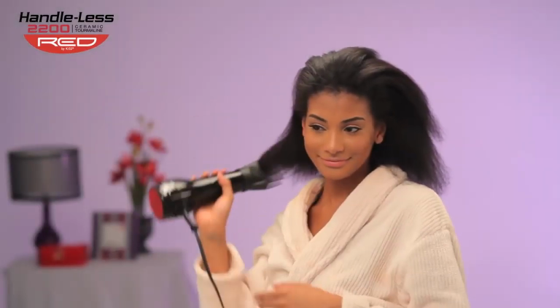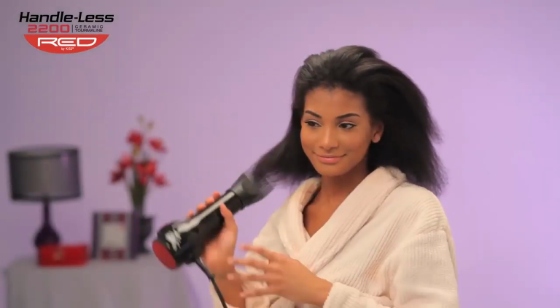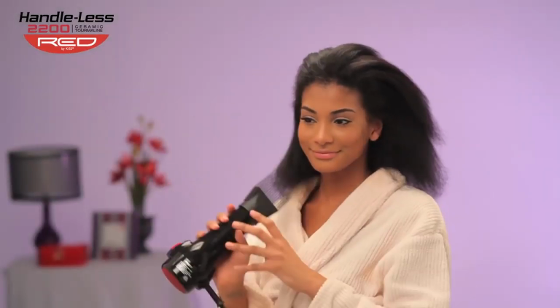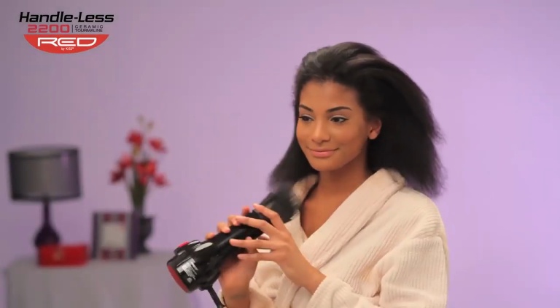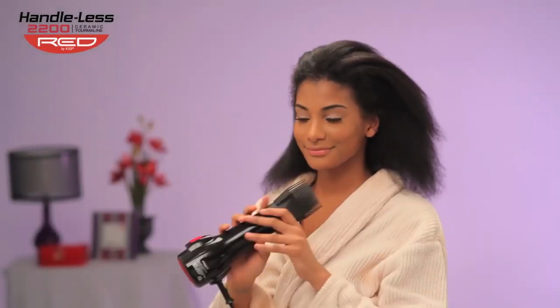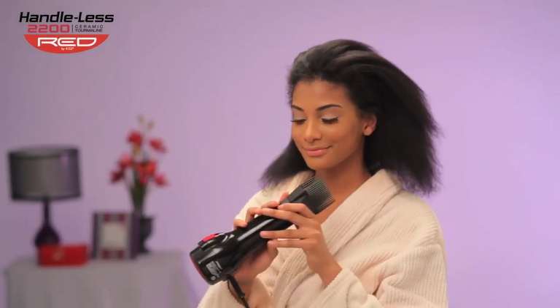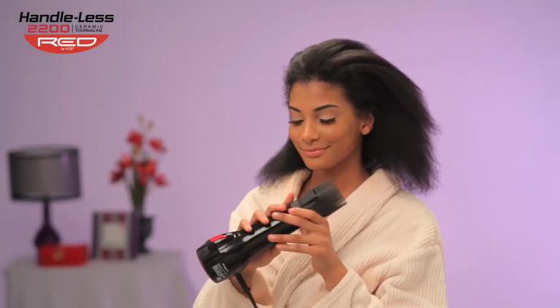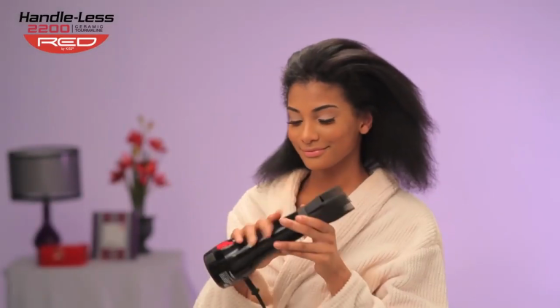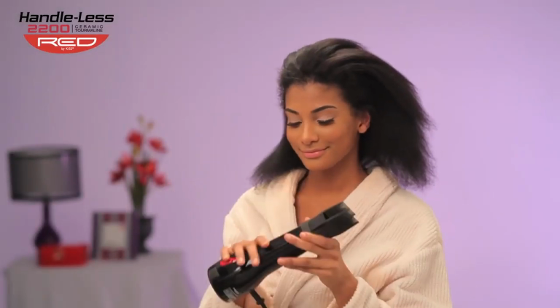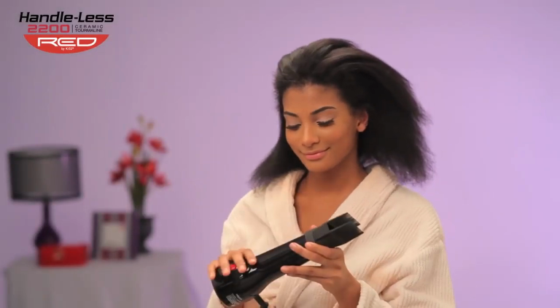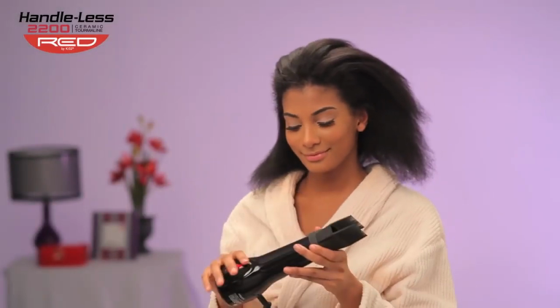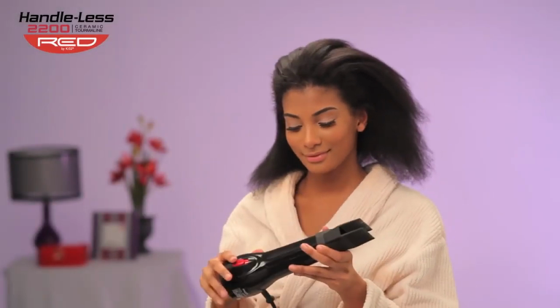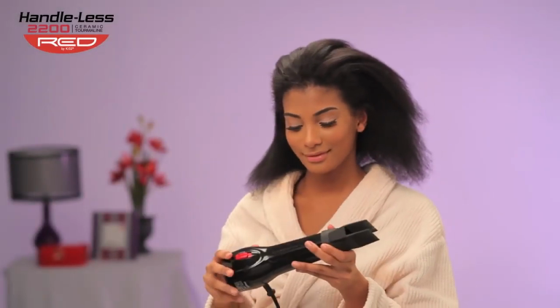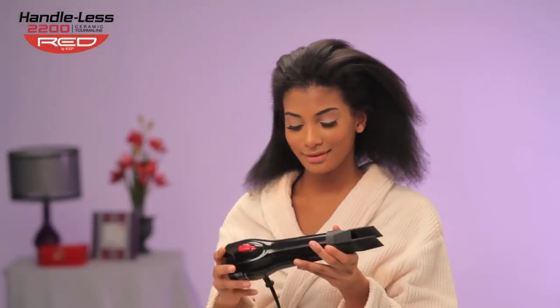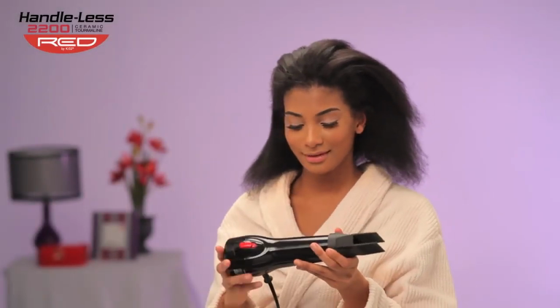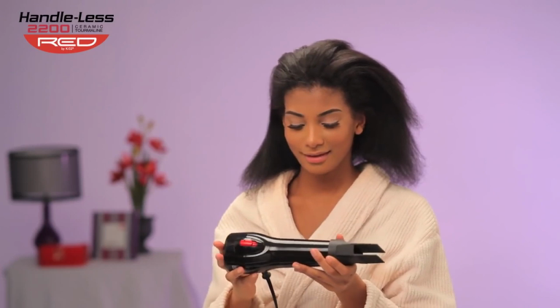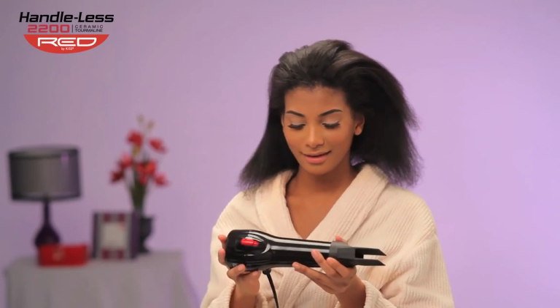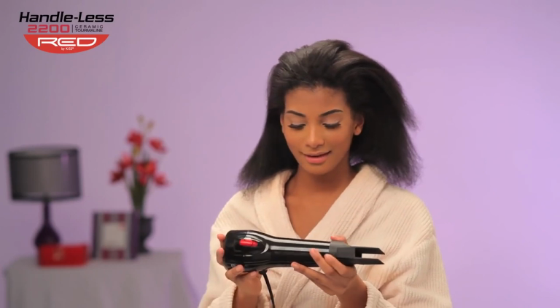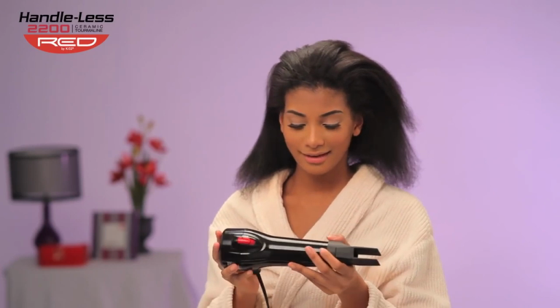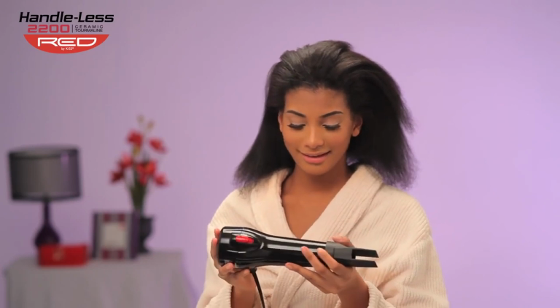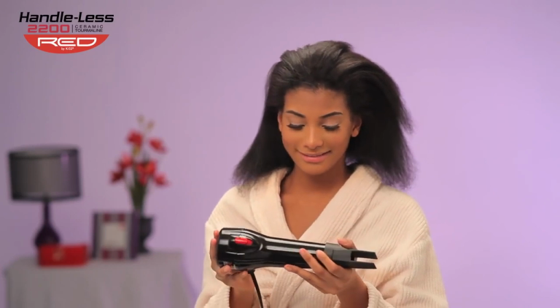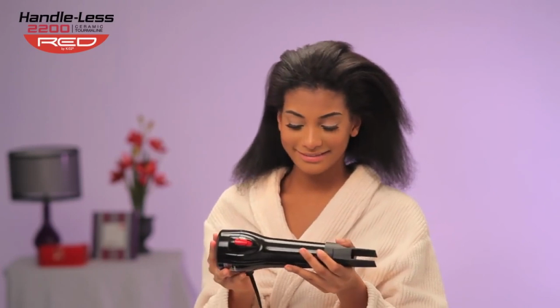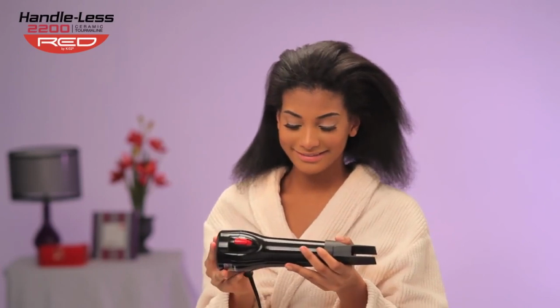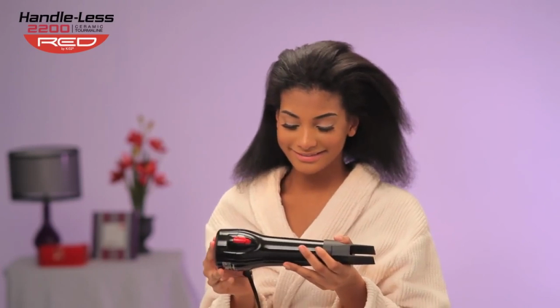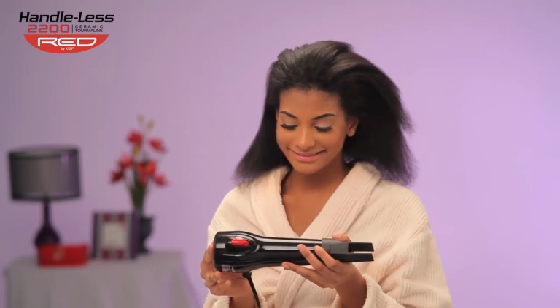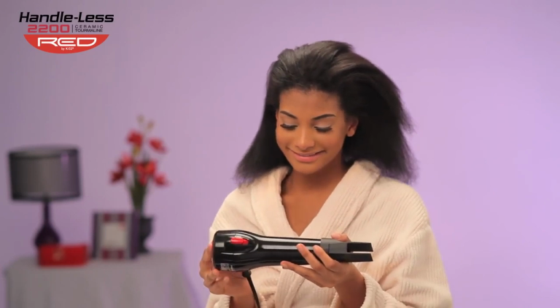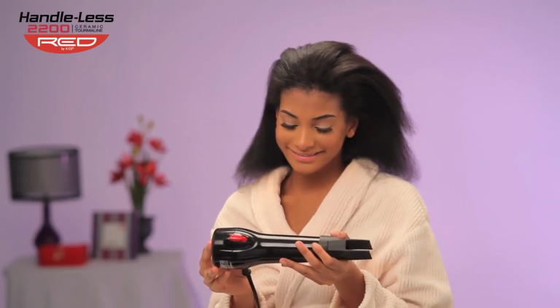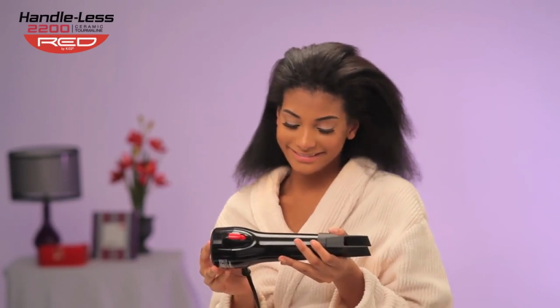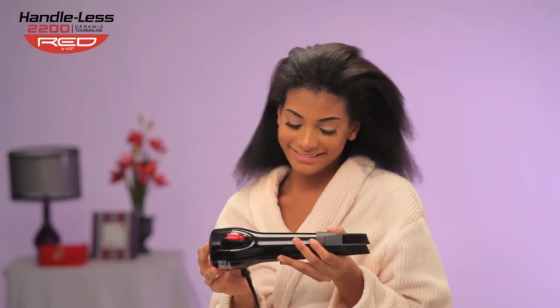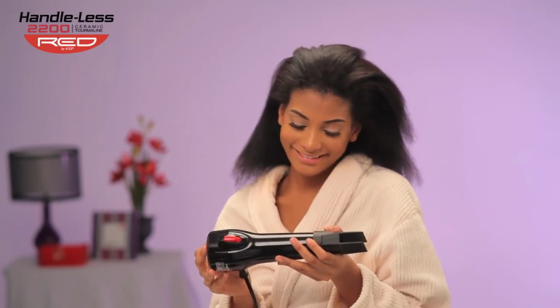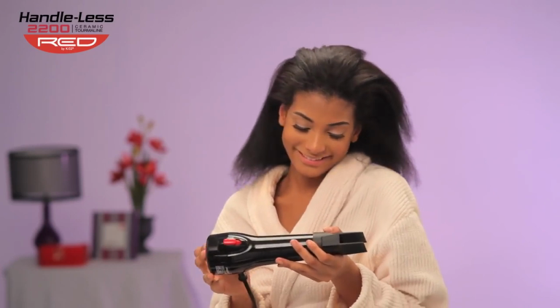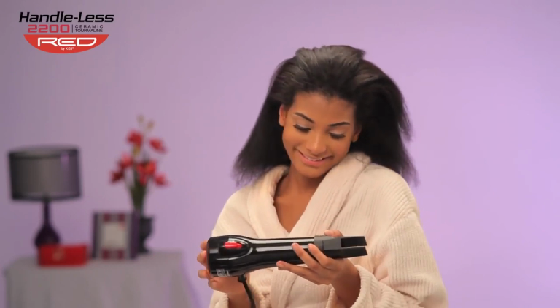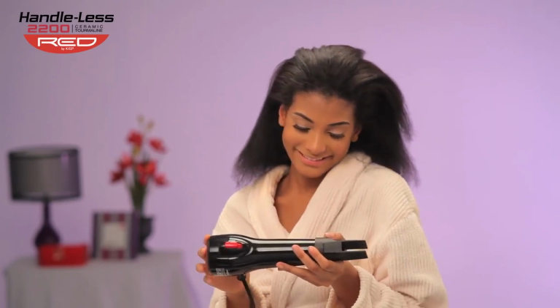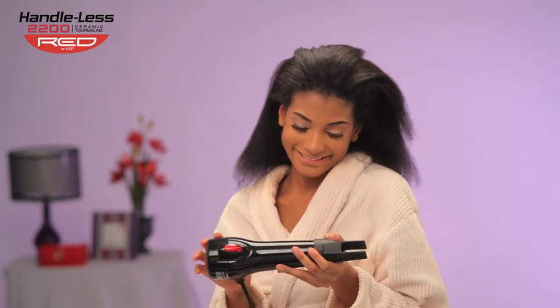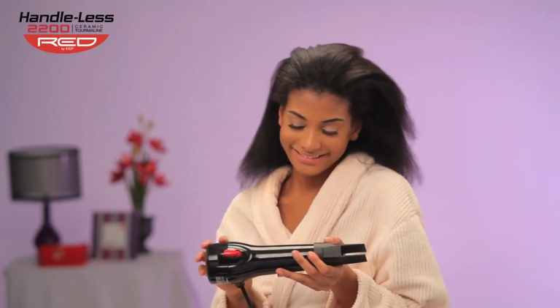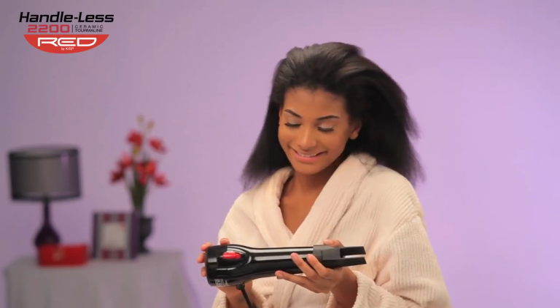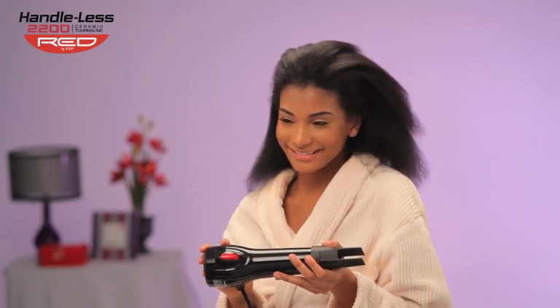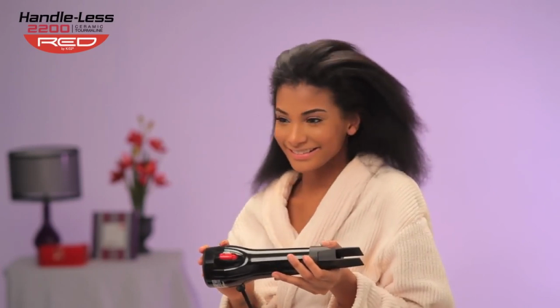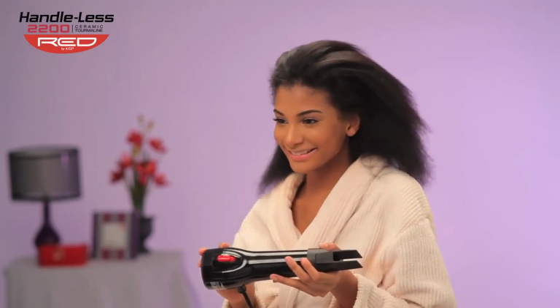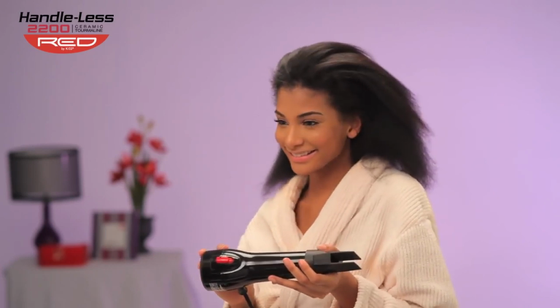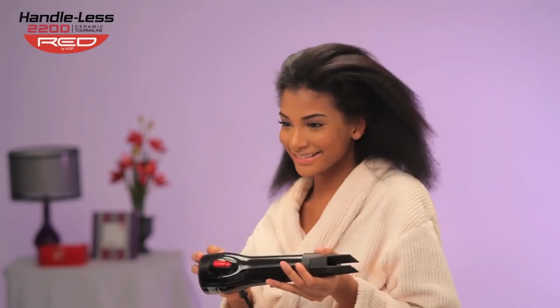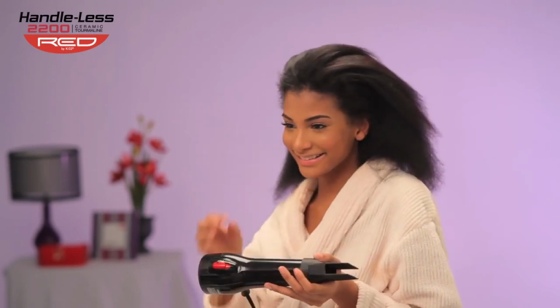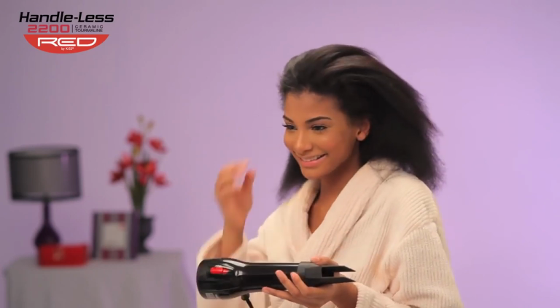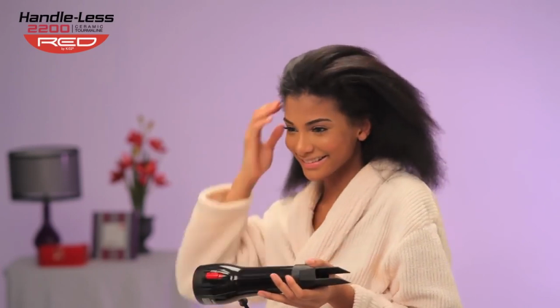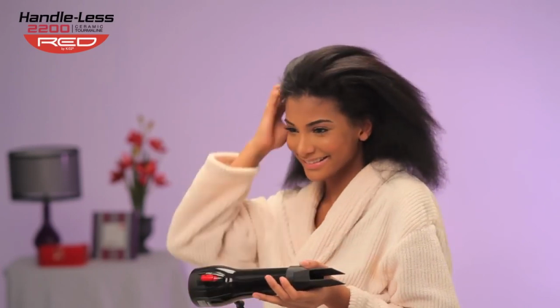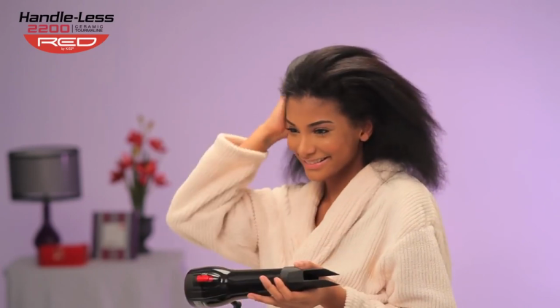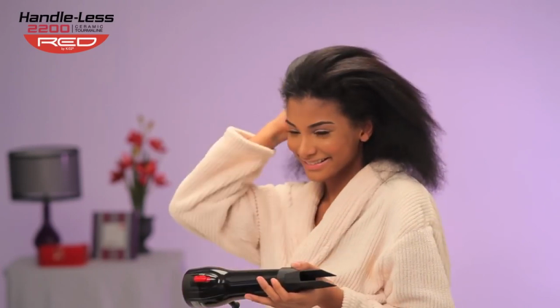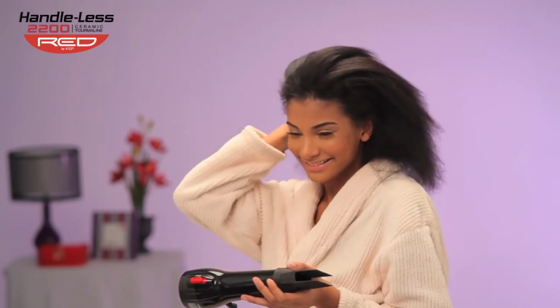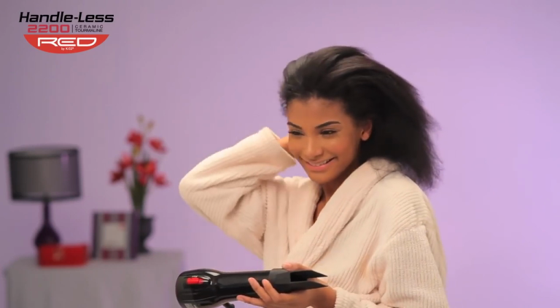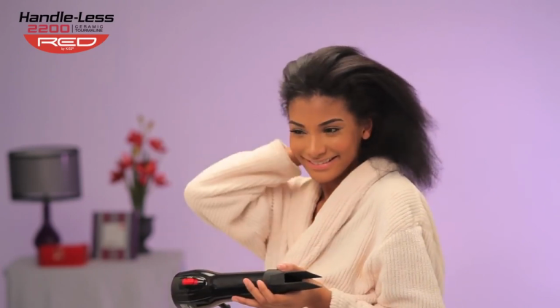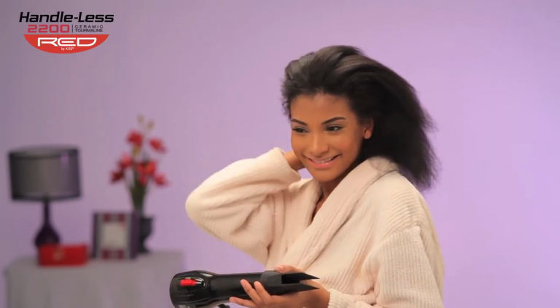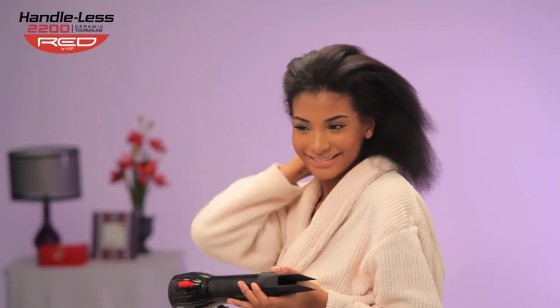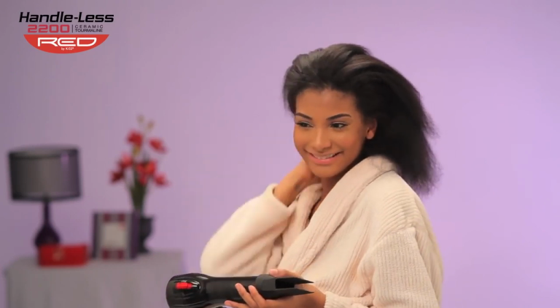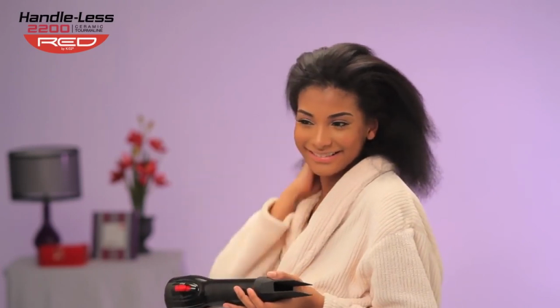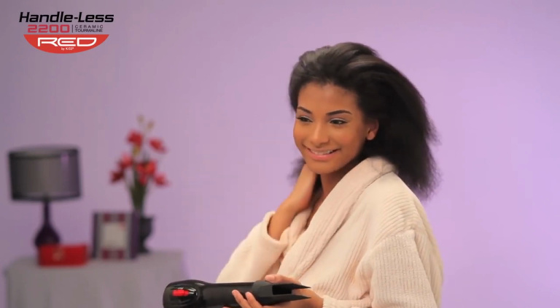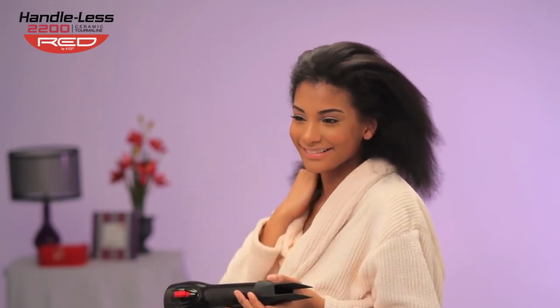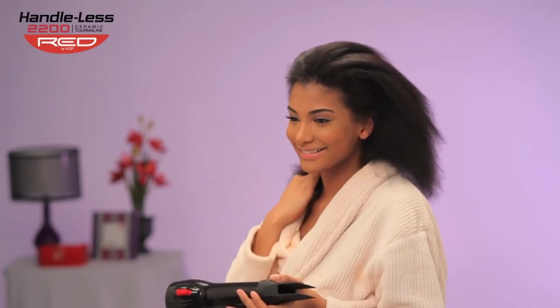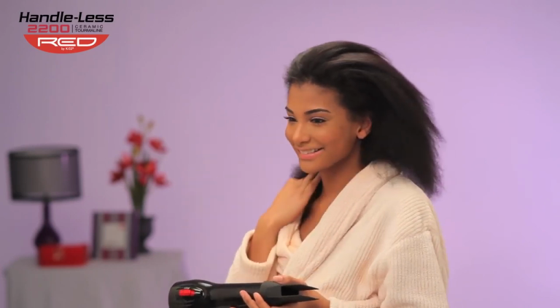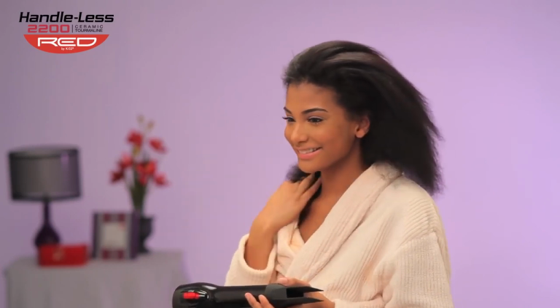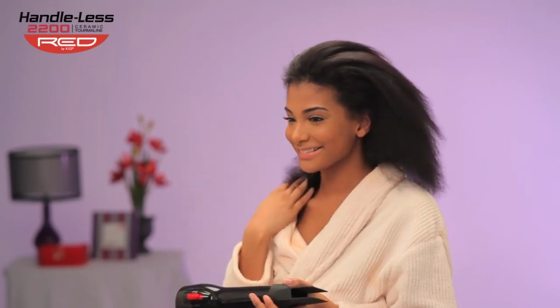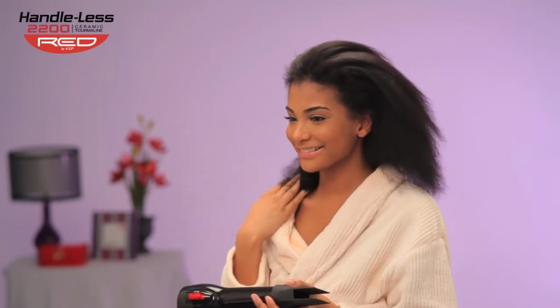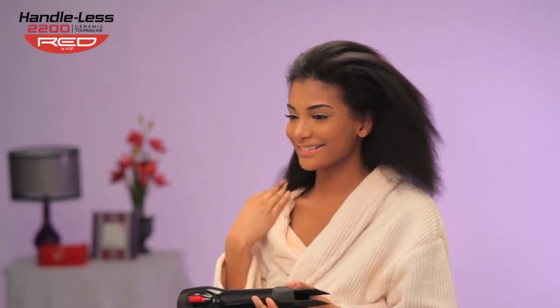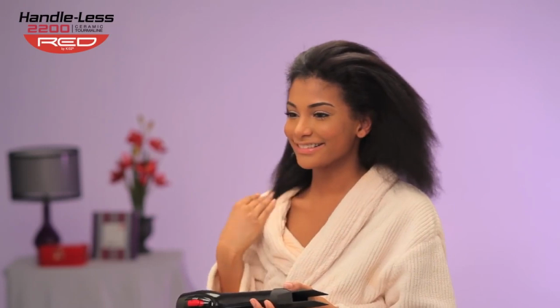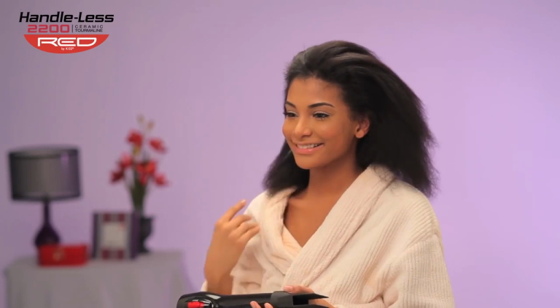If you simply prefer to have a cool, easy, smooth straightening experience, look no more. This is just the tool for you.